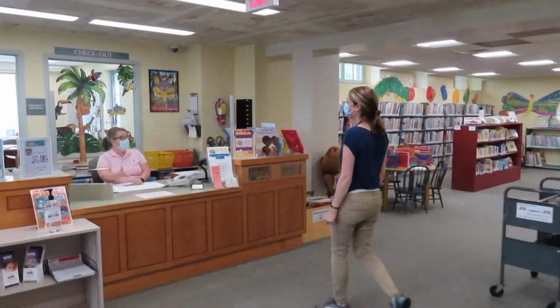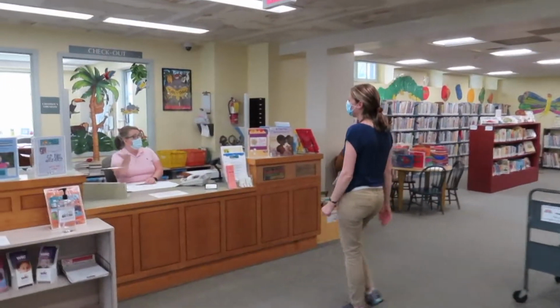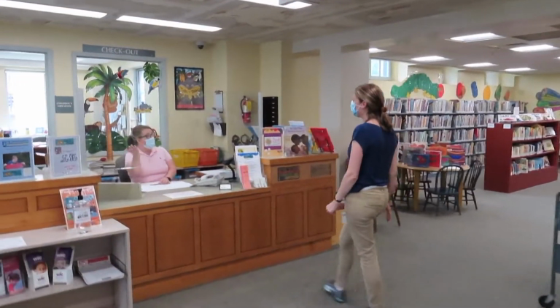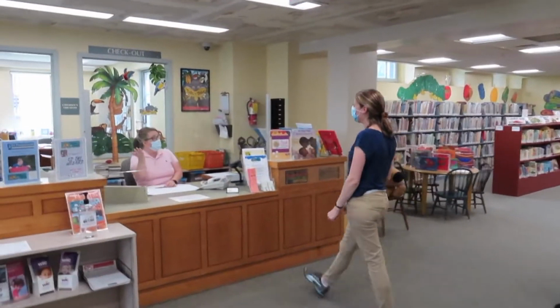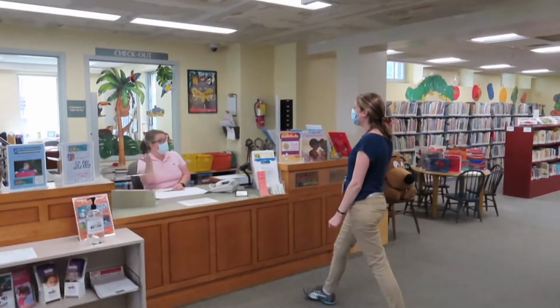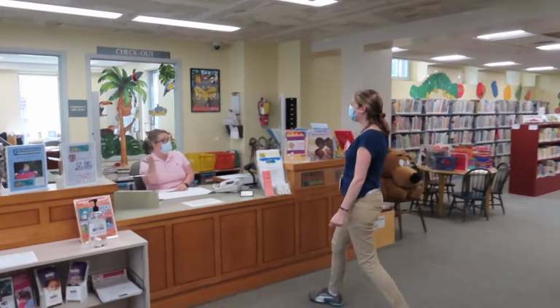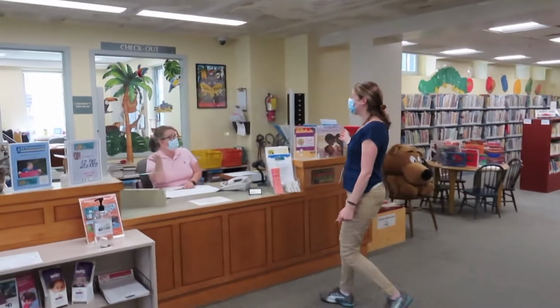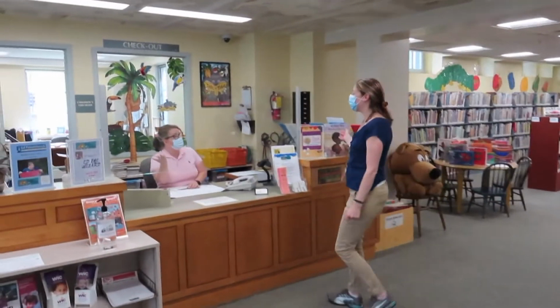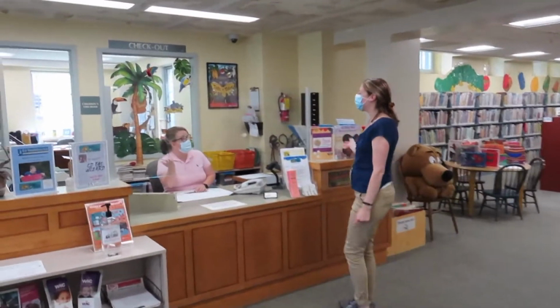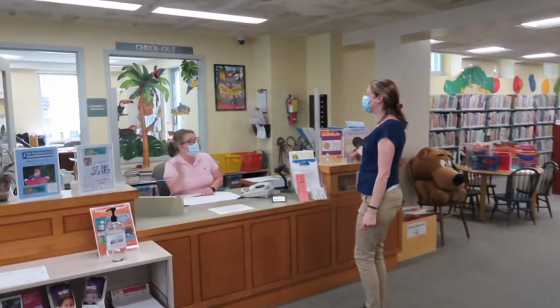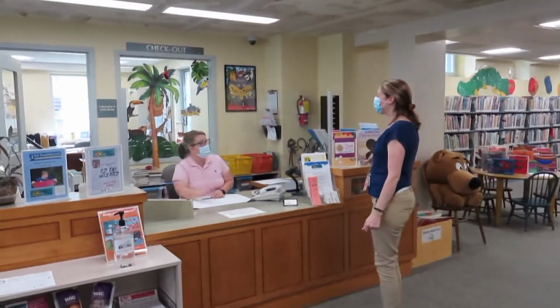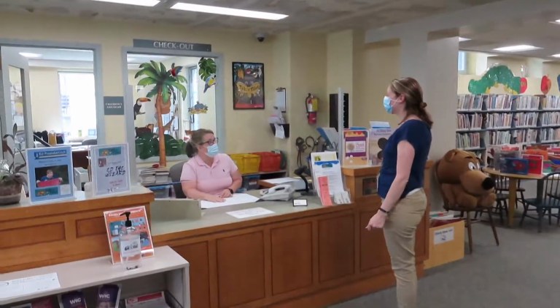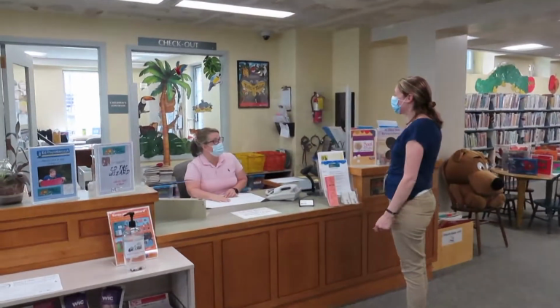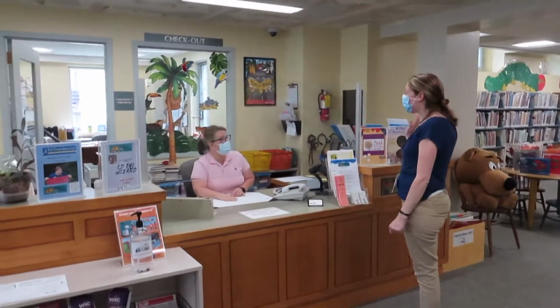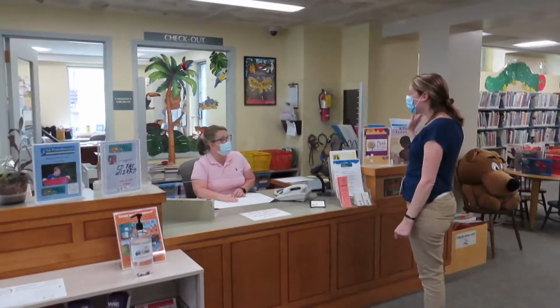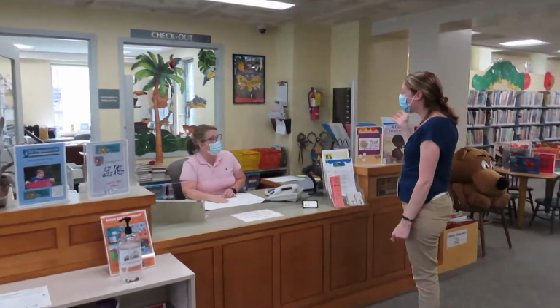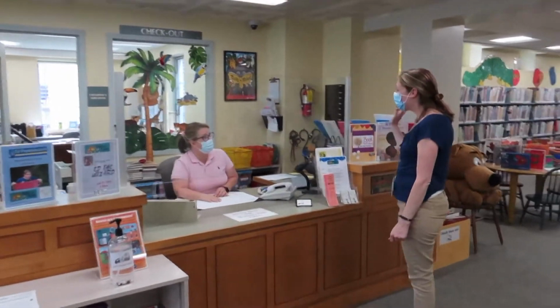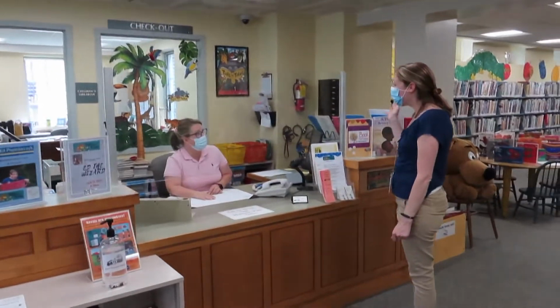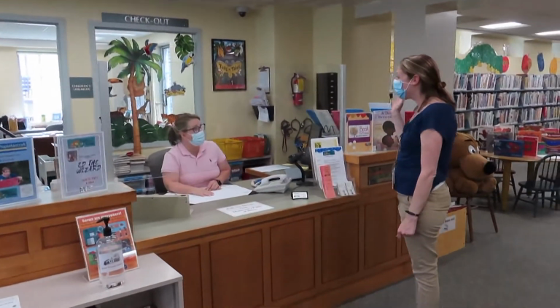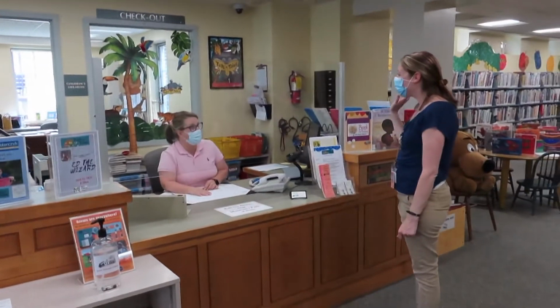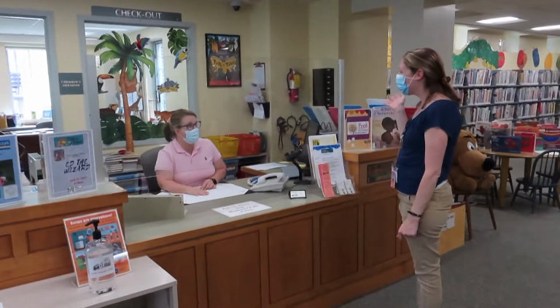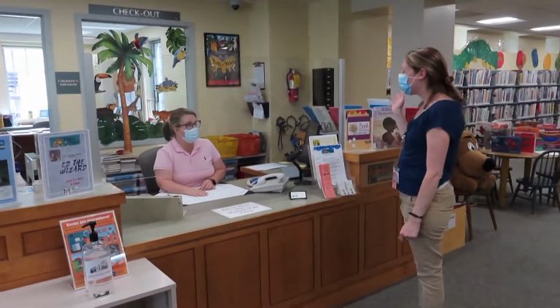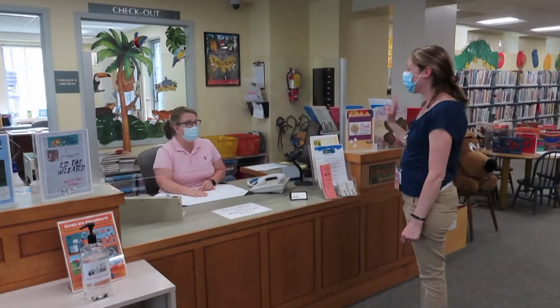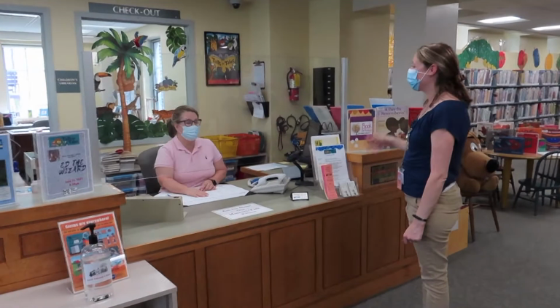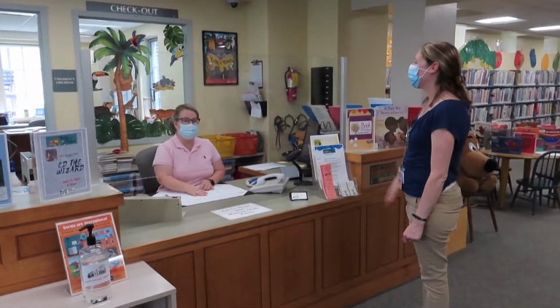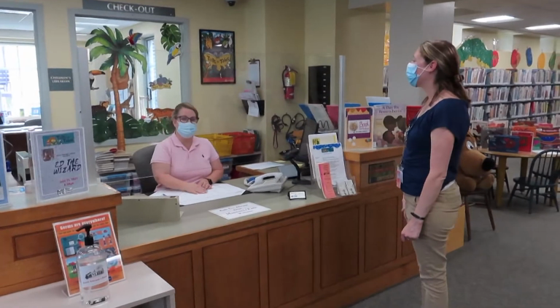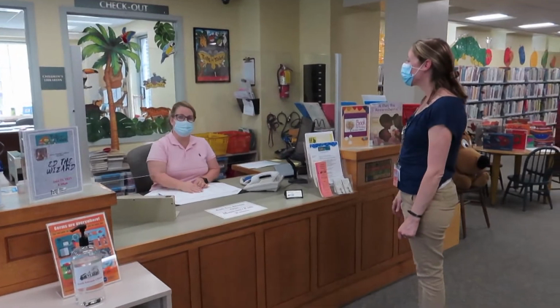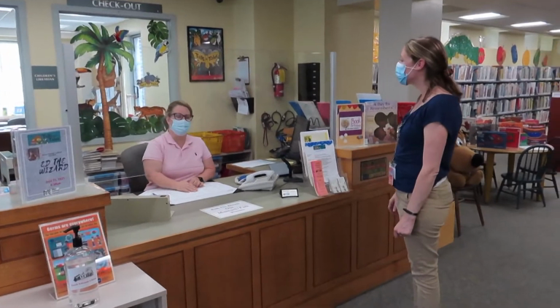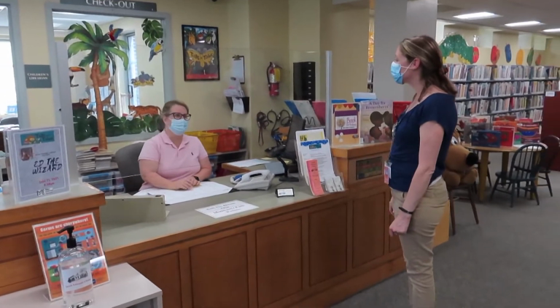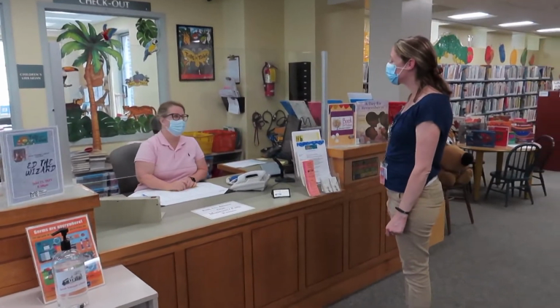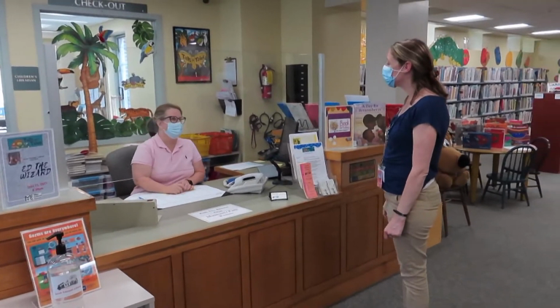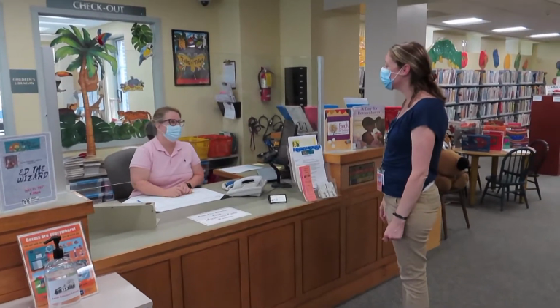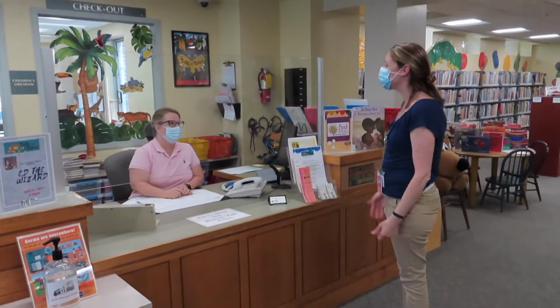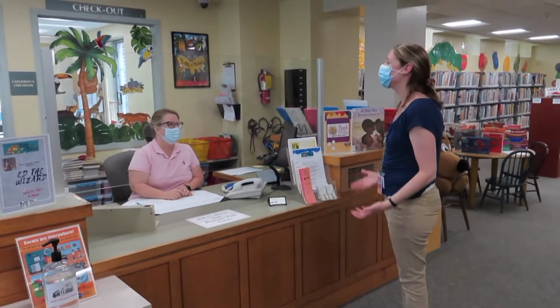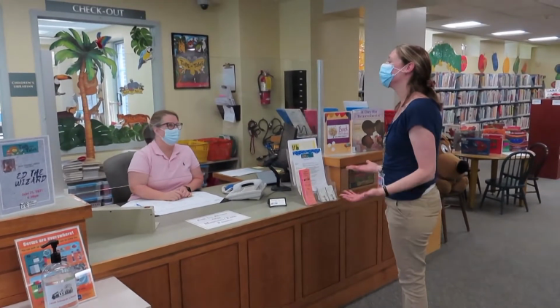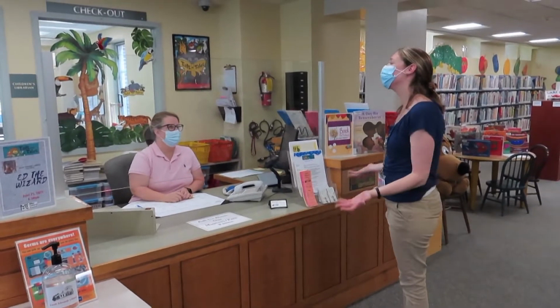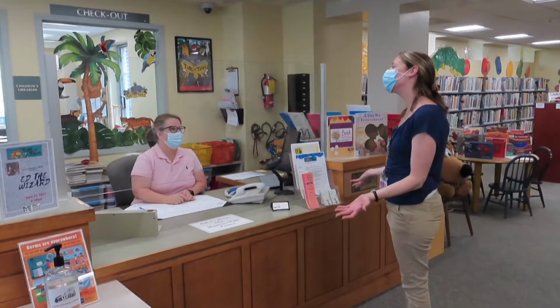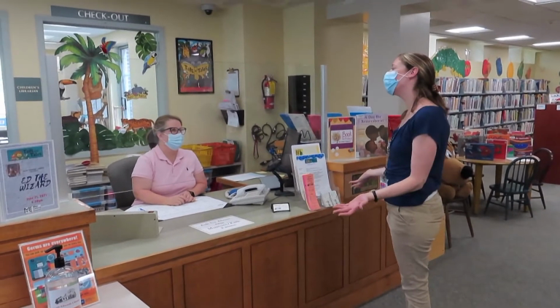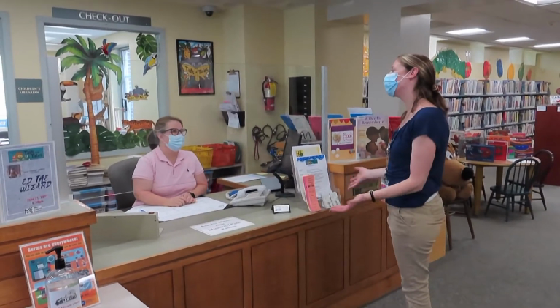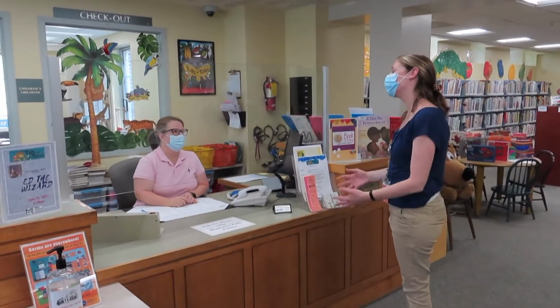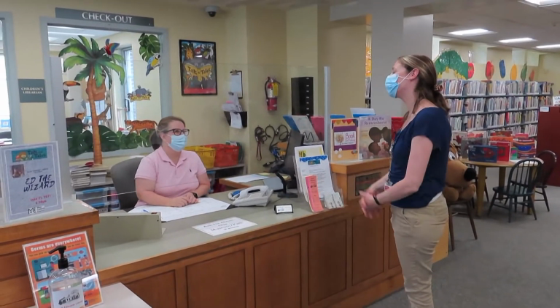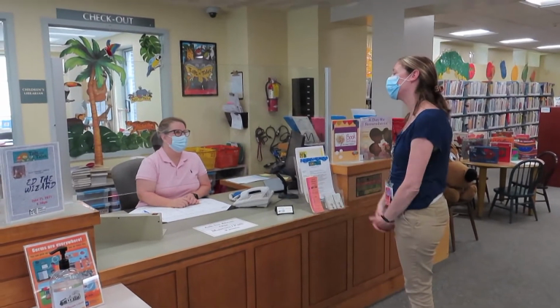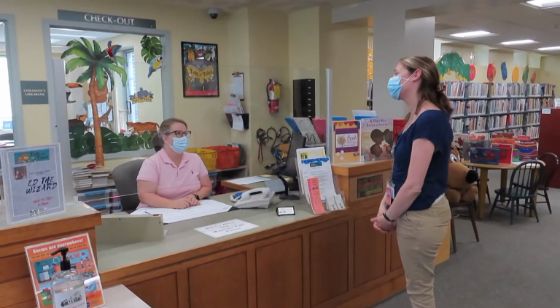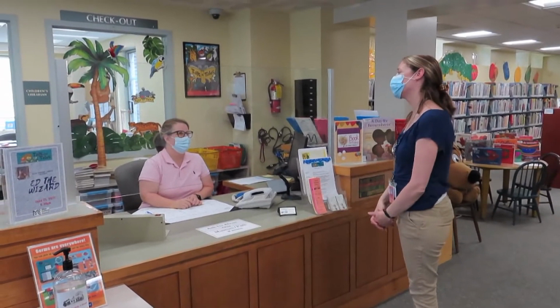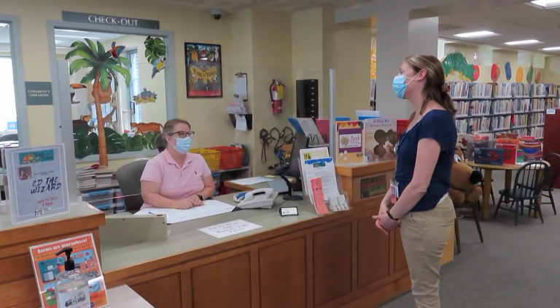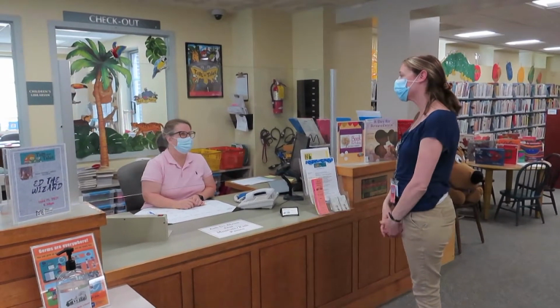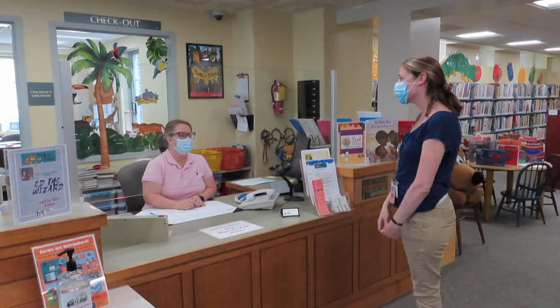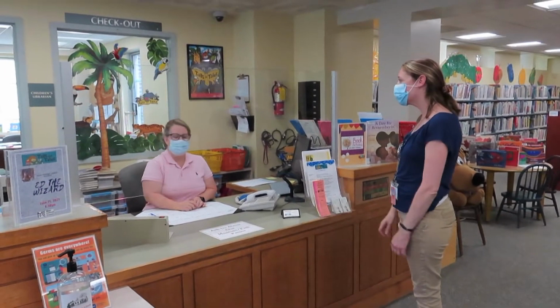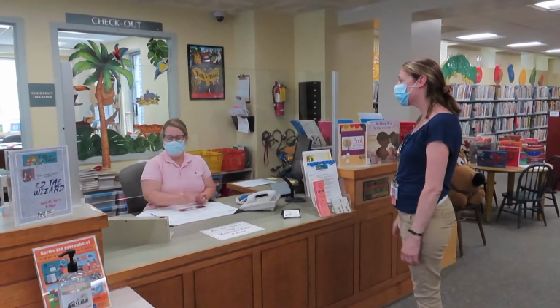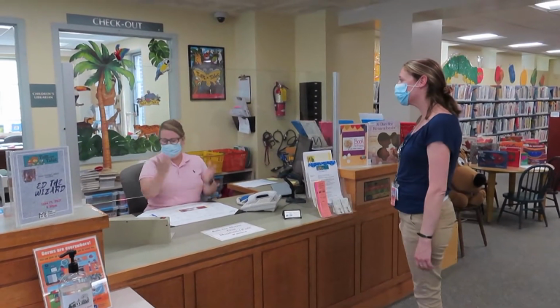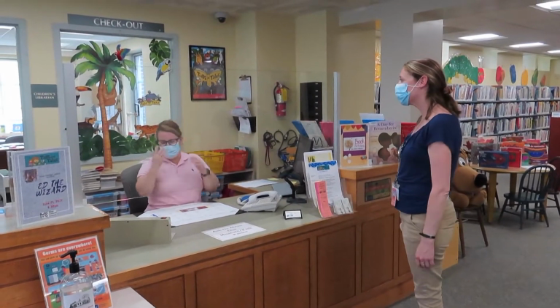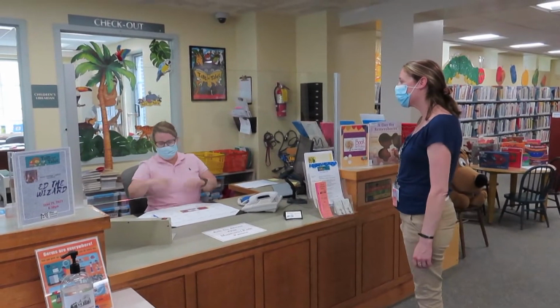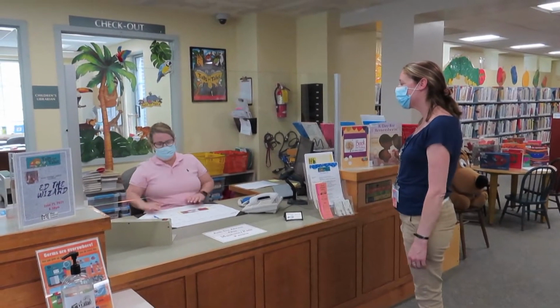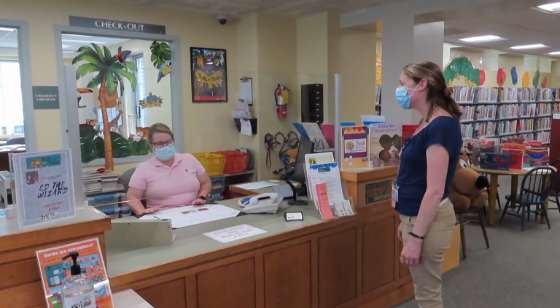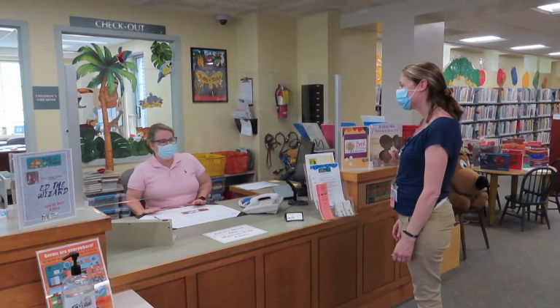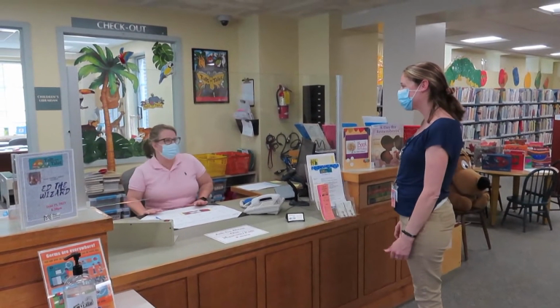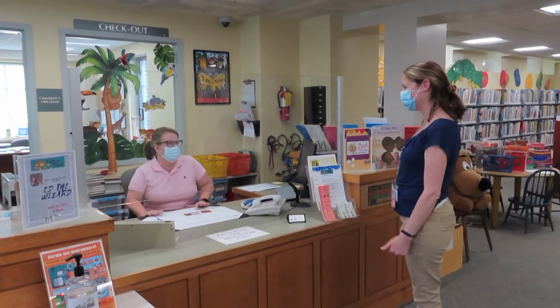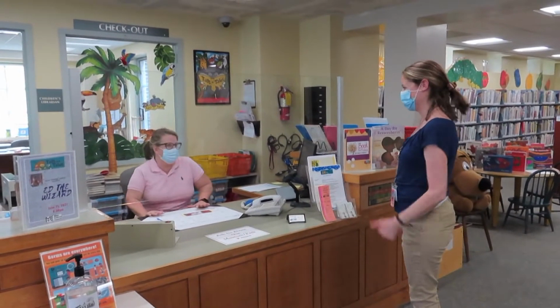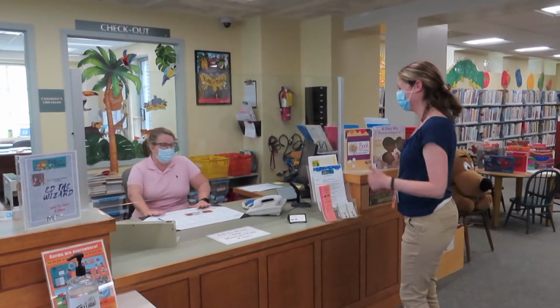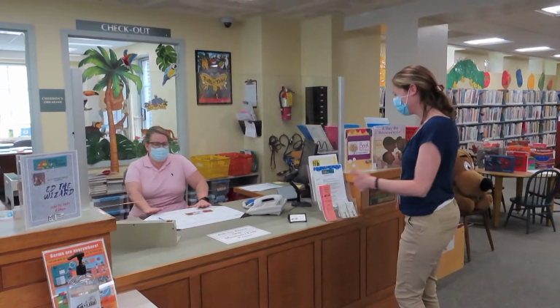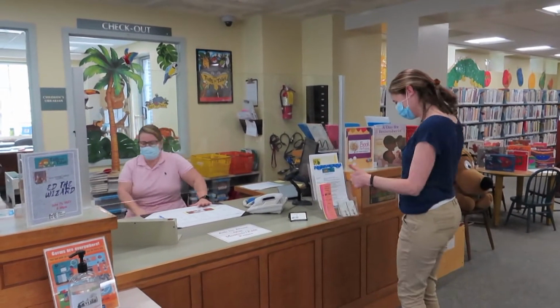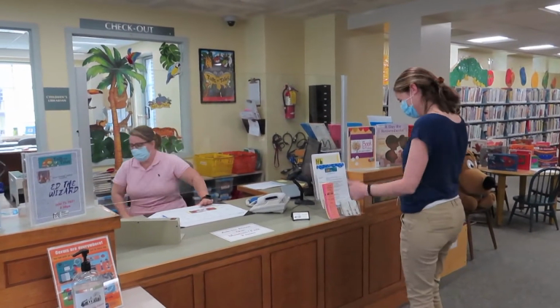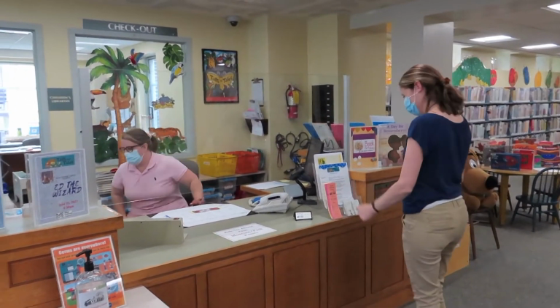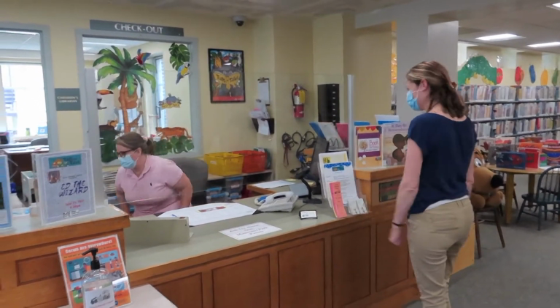Welcome to the library. Hi, Ms. Liz. Can you help me find some picture books? Absolutely. Come with me.